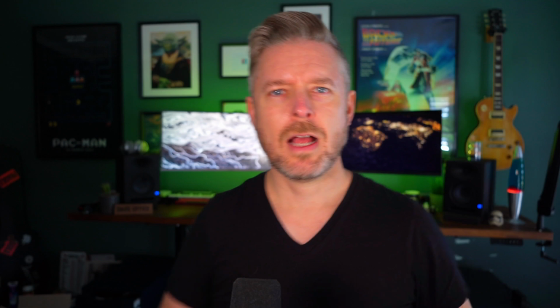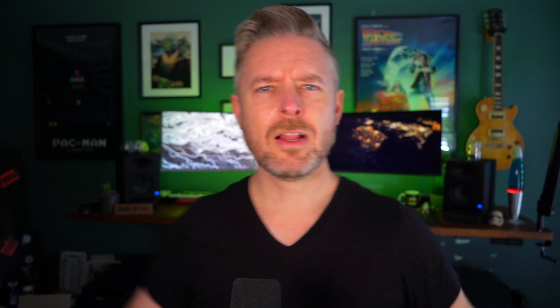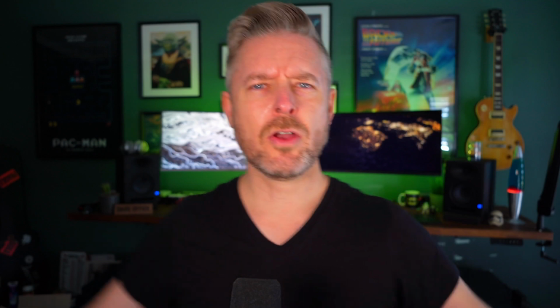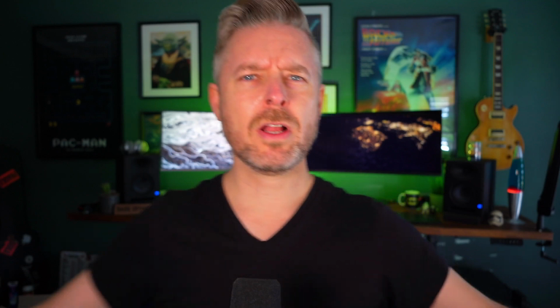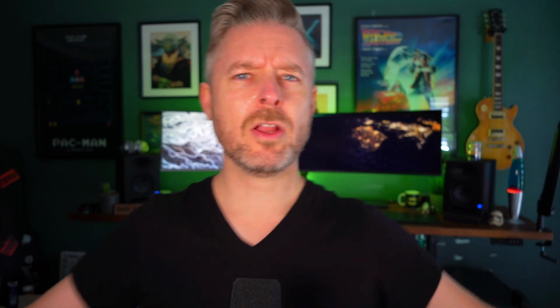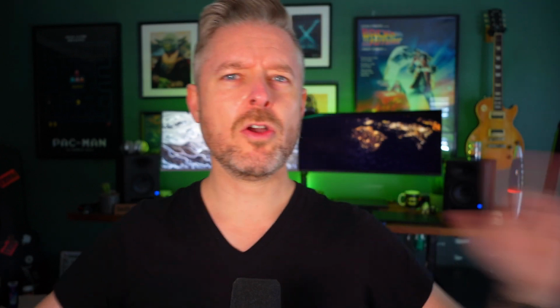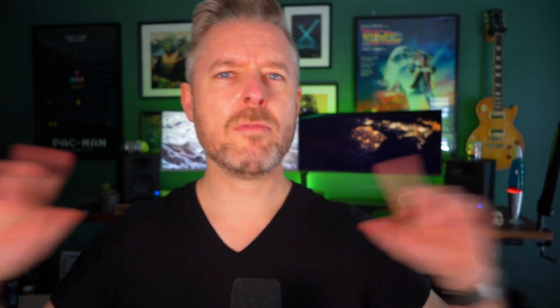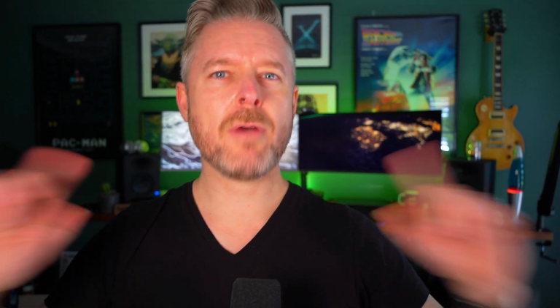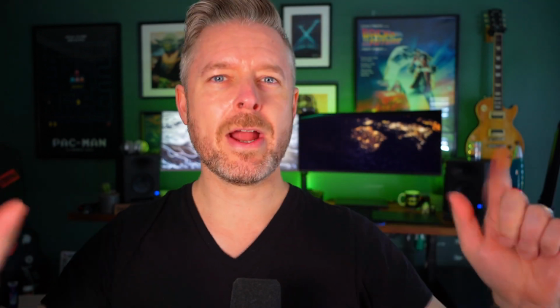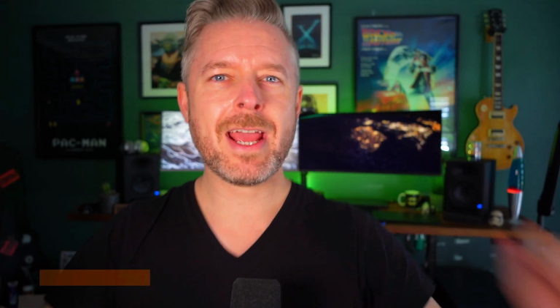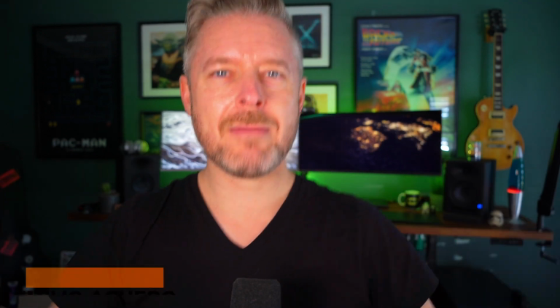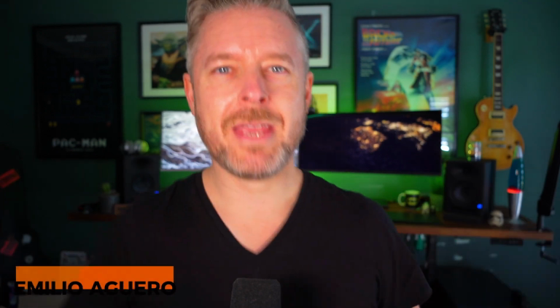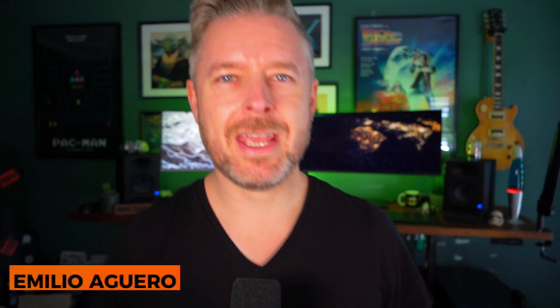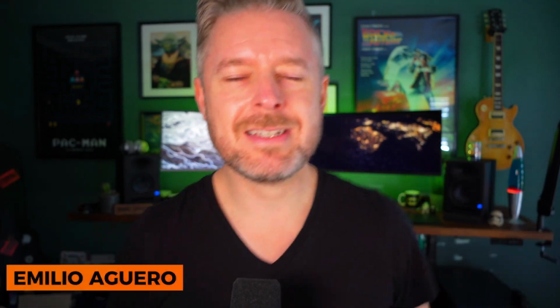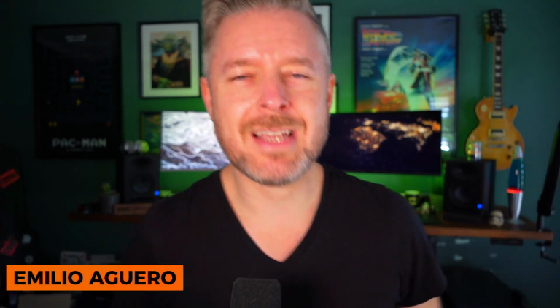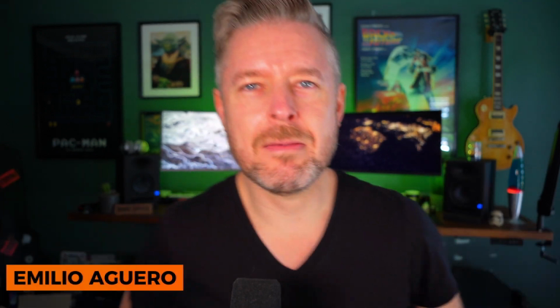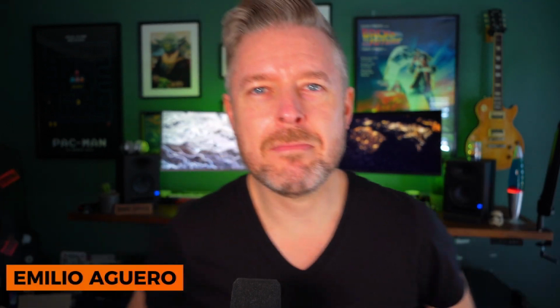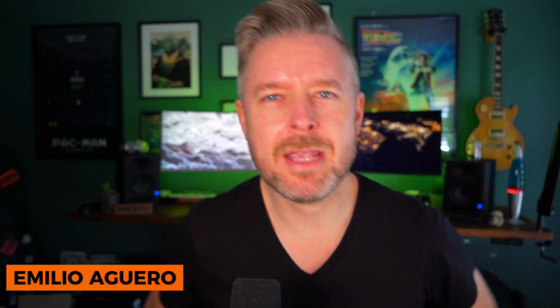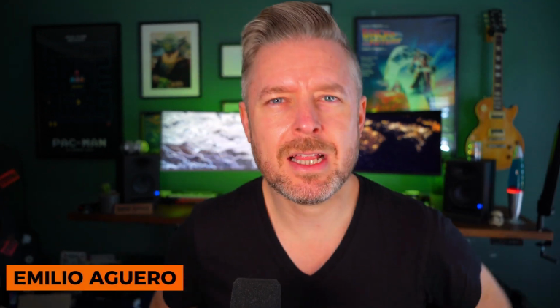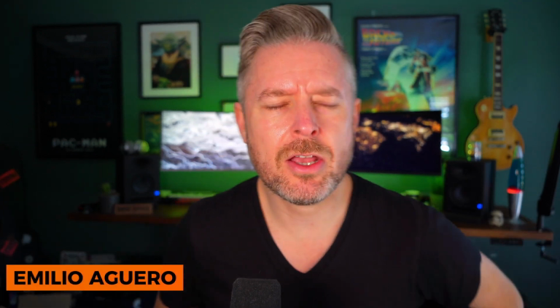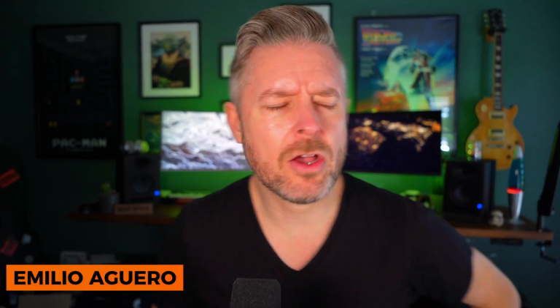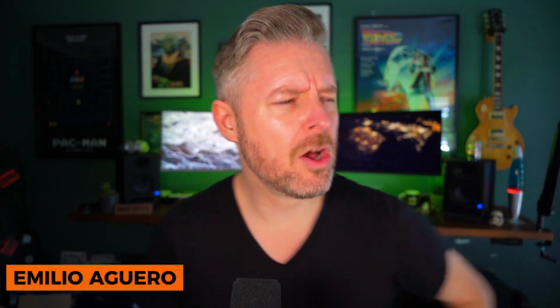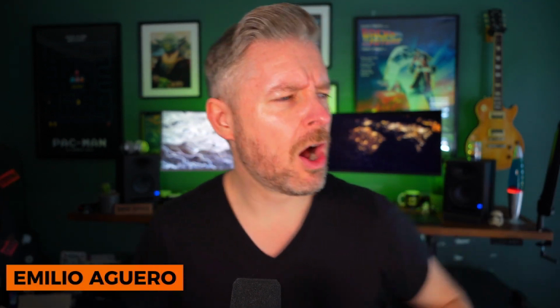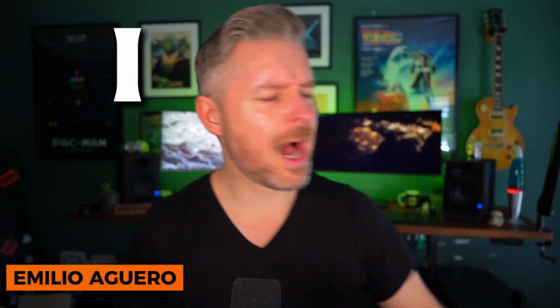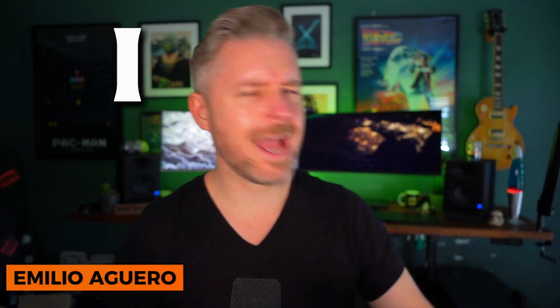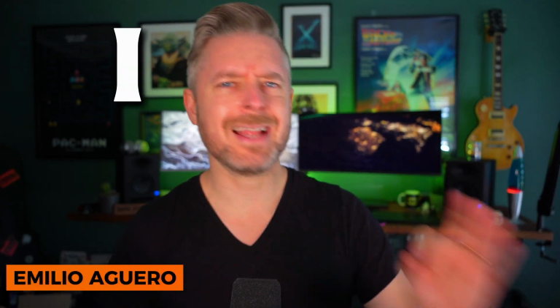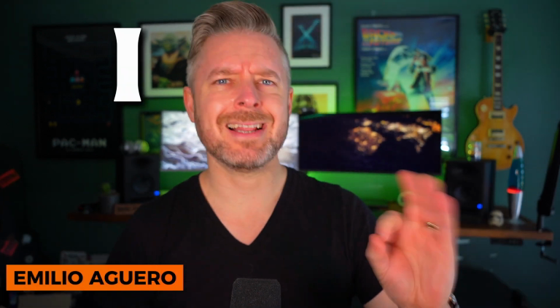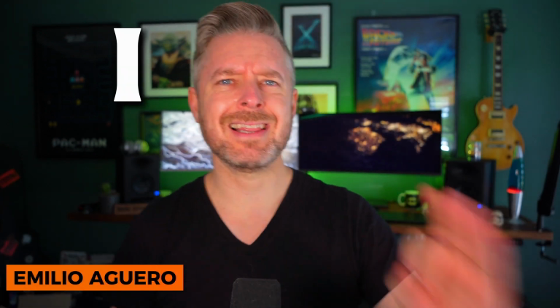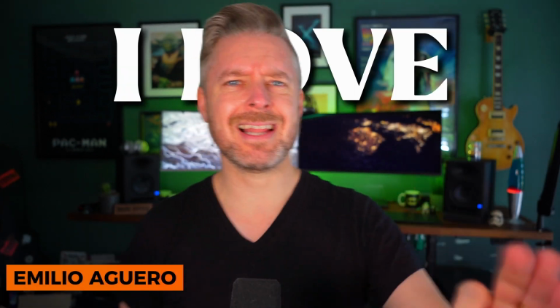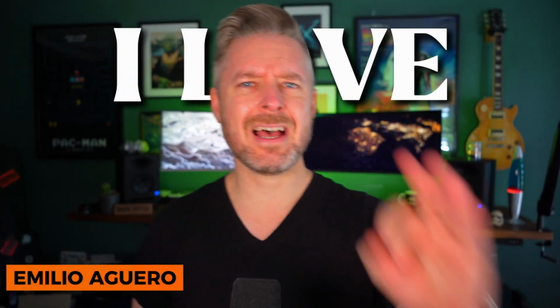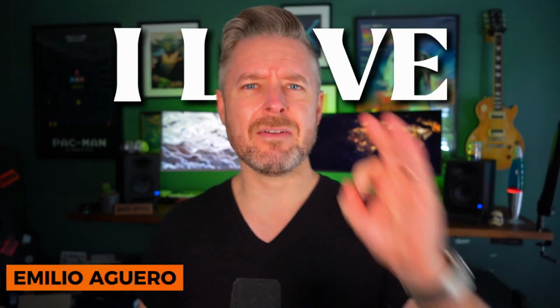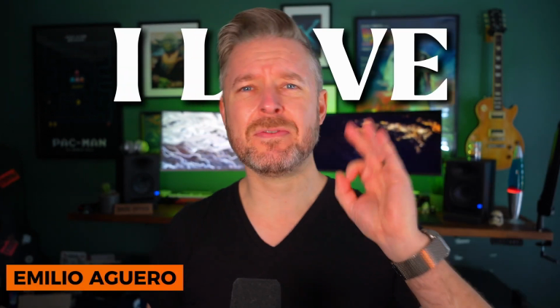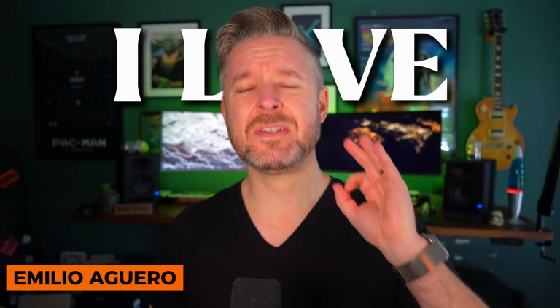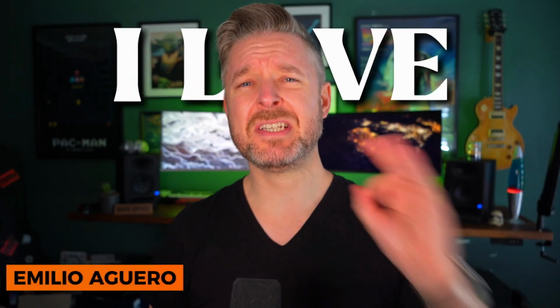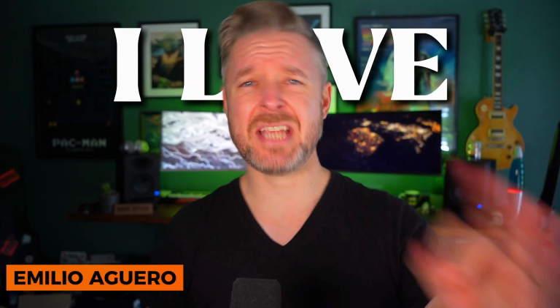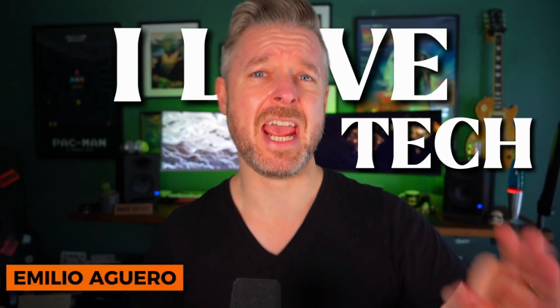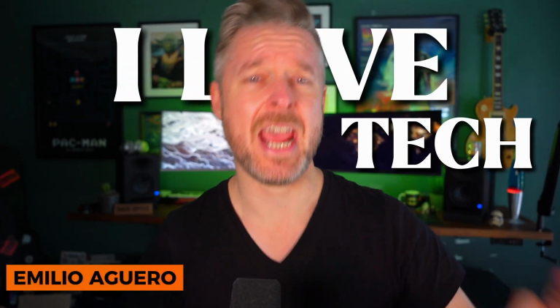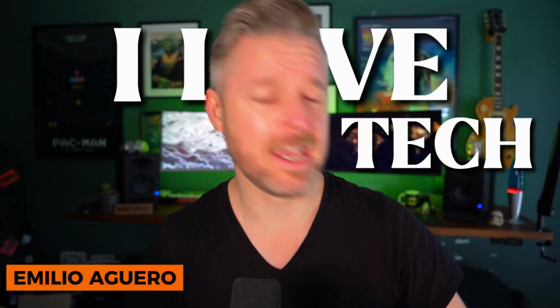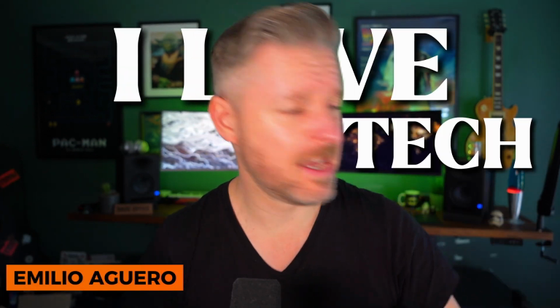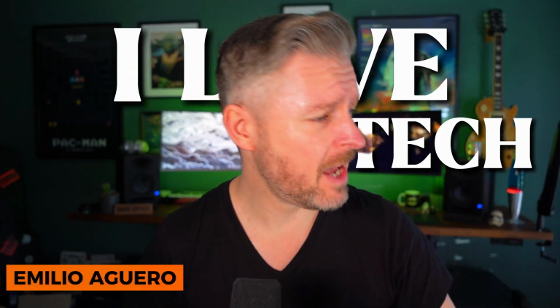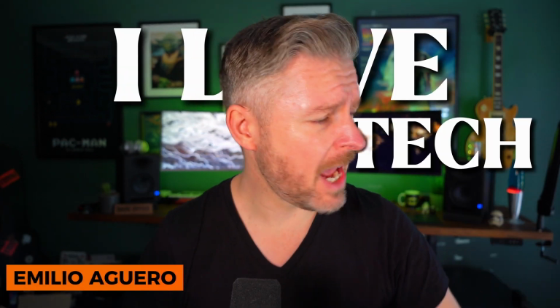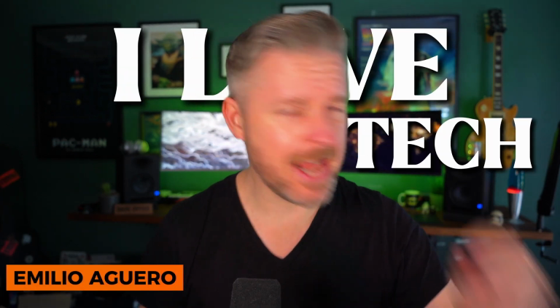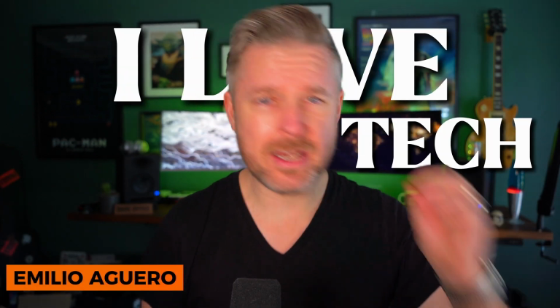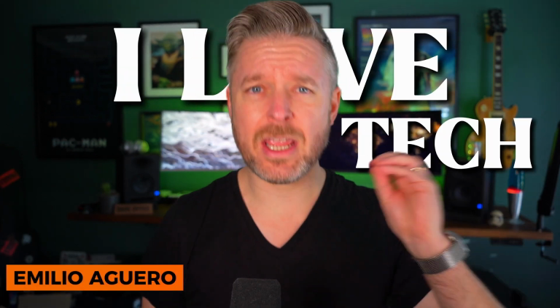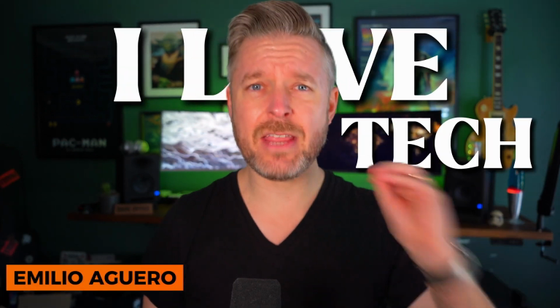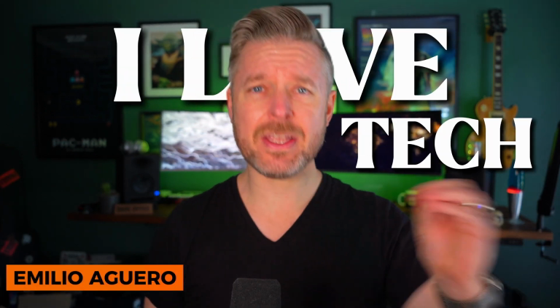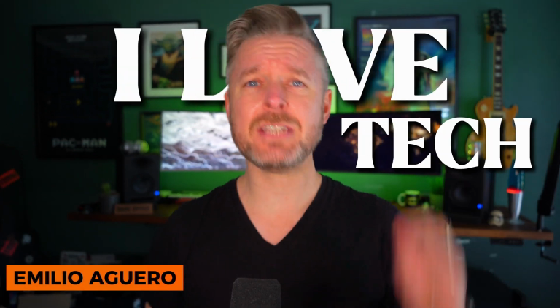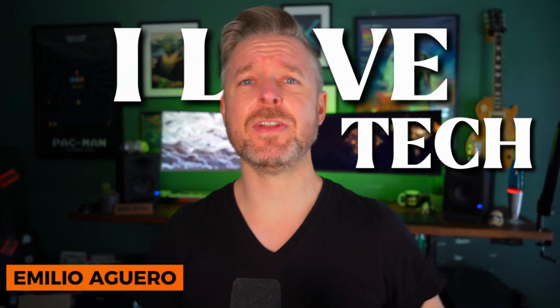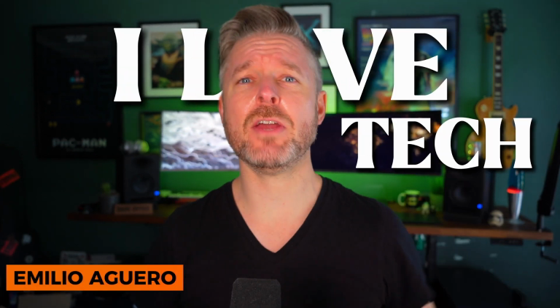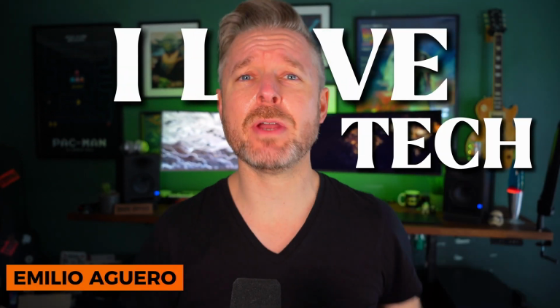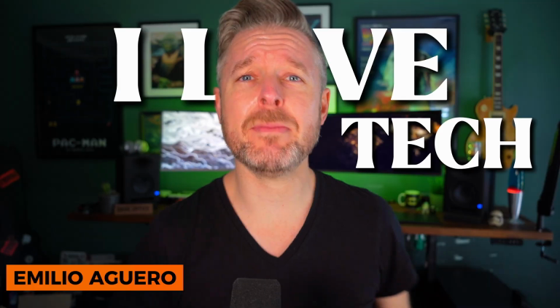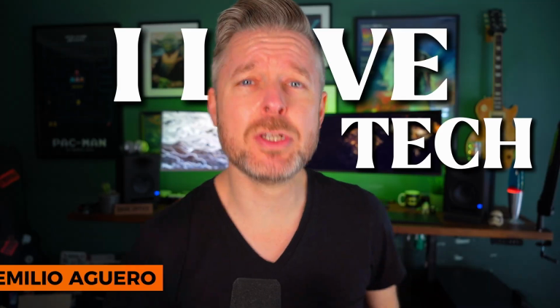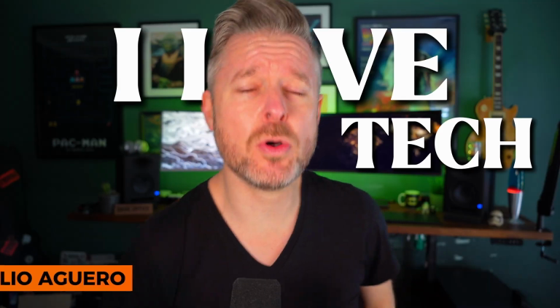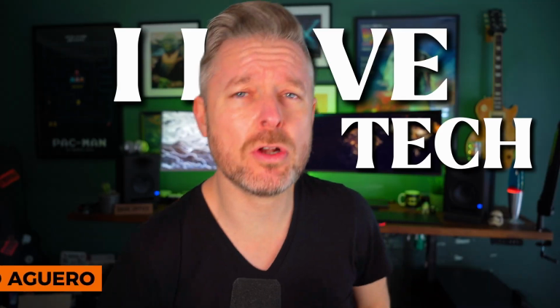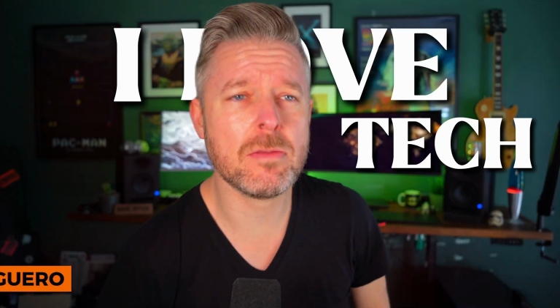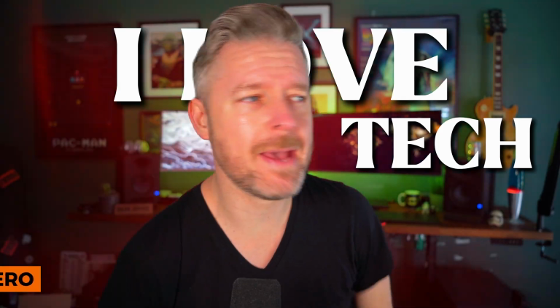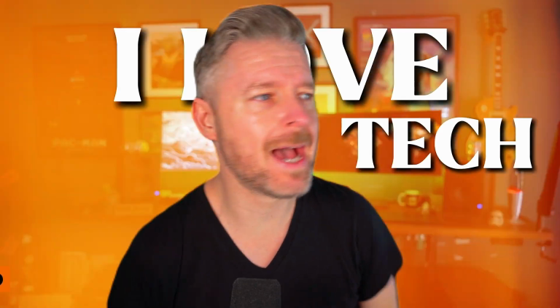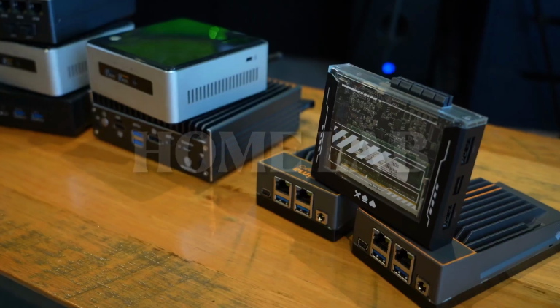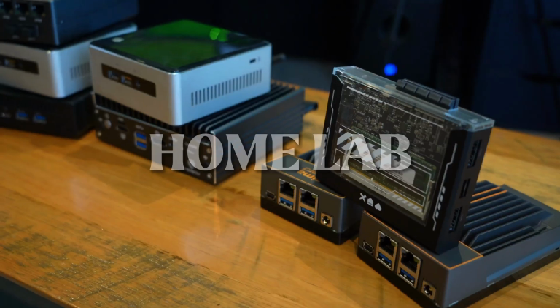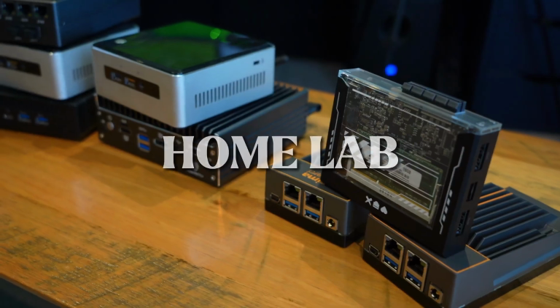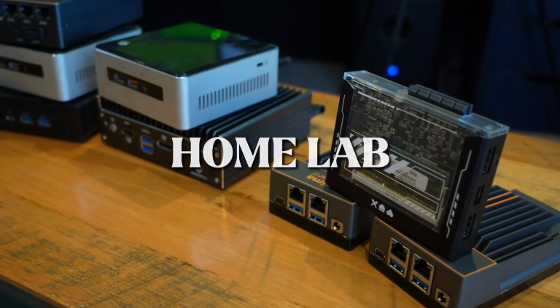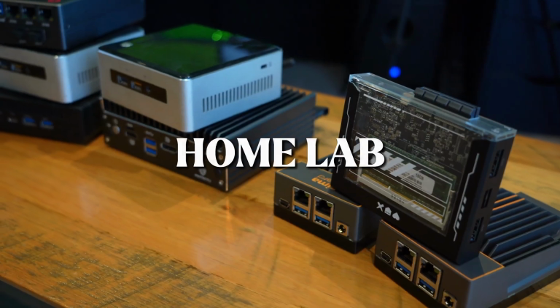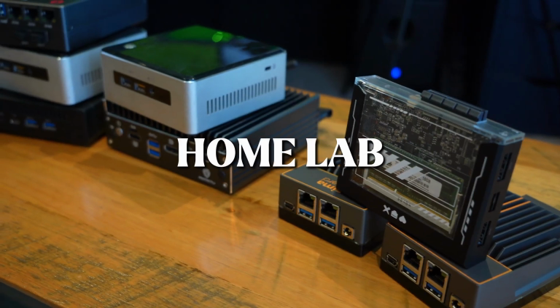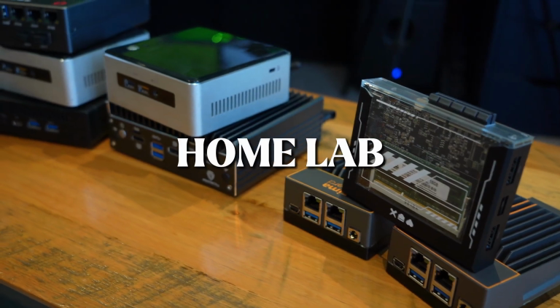Hello, my name is Emilio. I love tech. And in this video, we're going to be talking about home labs.